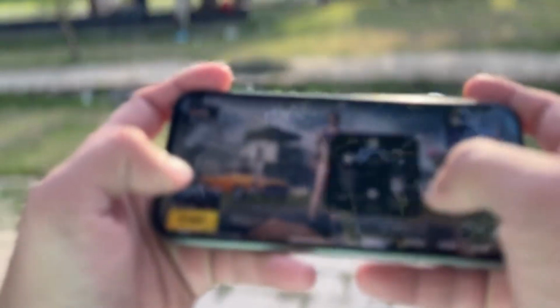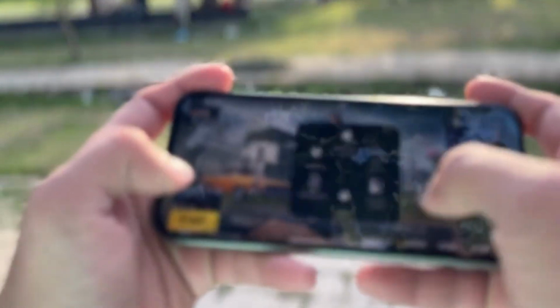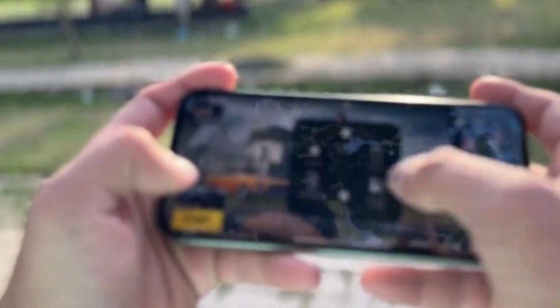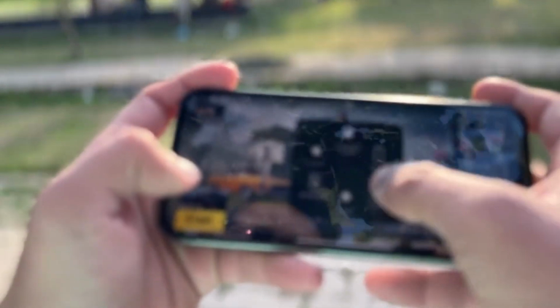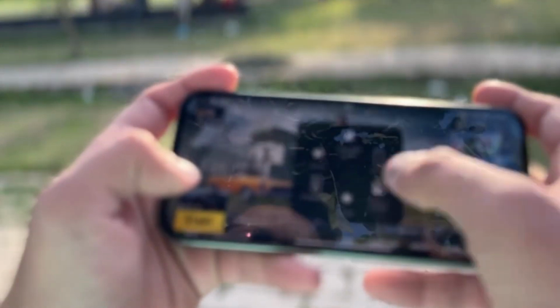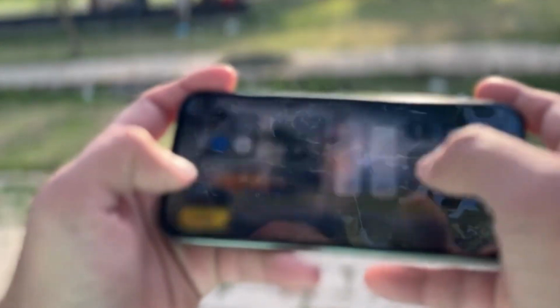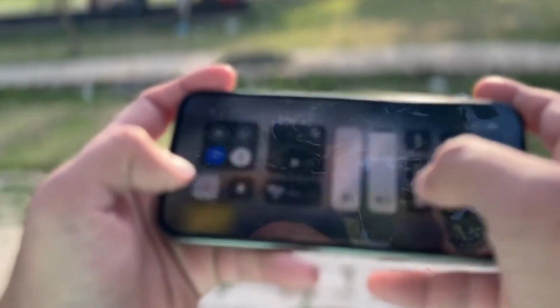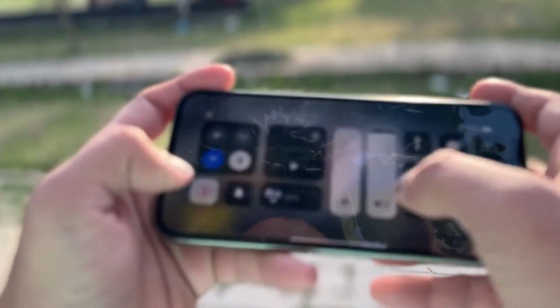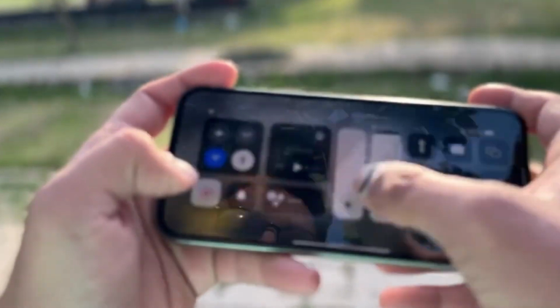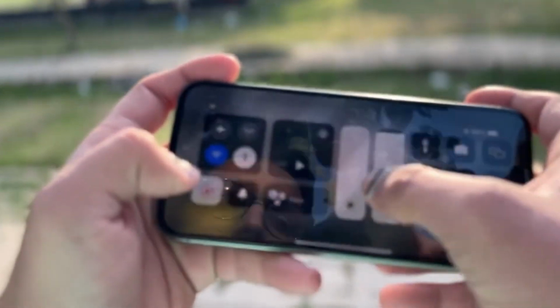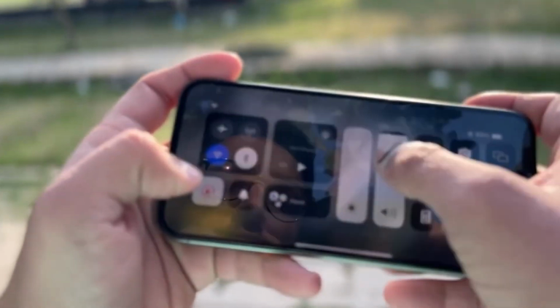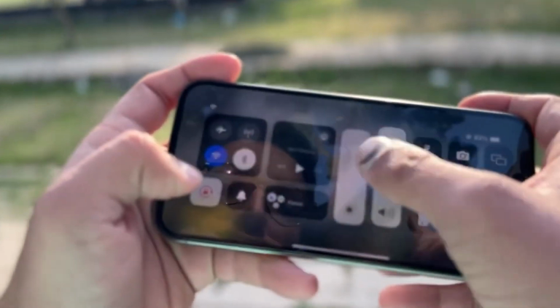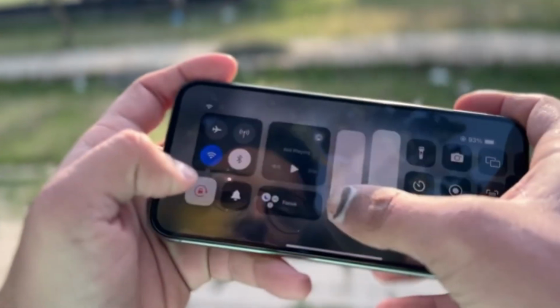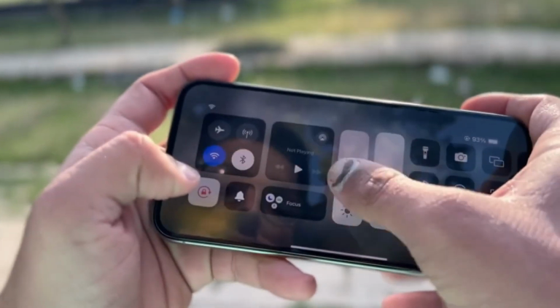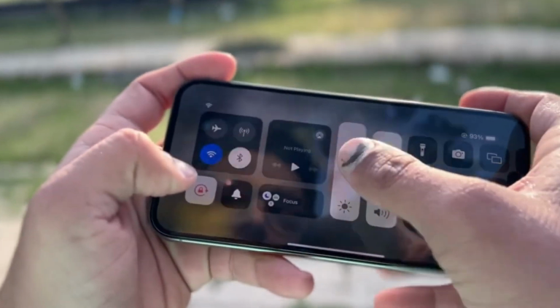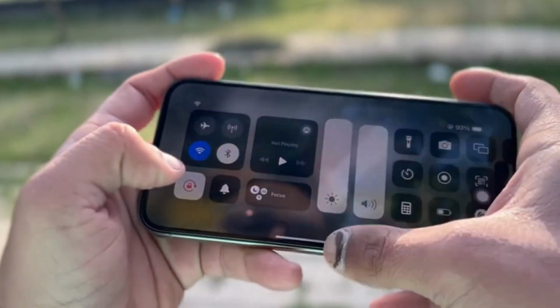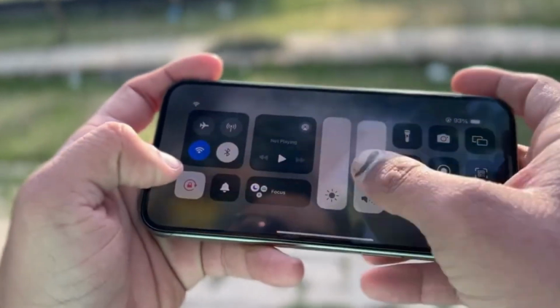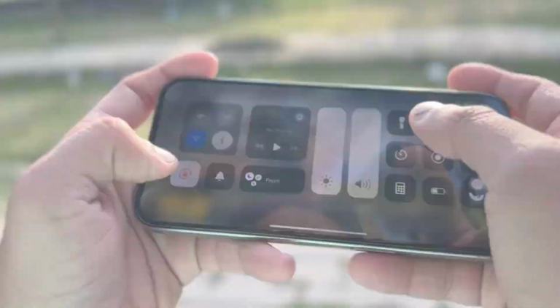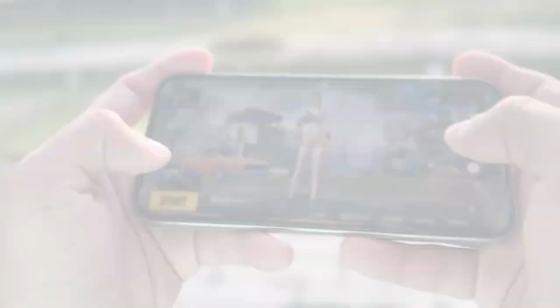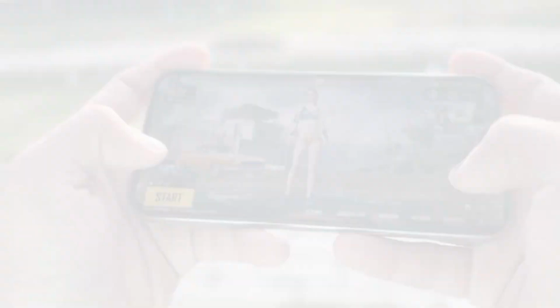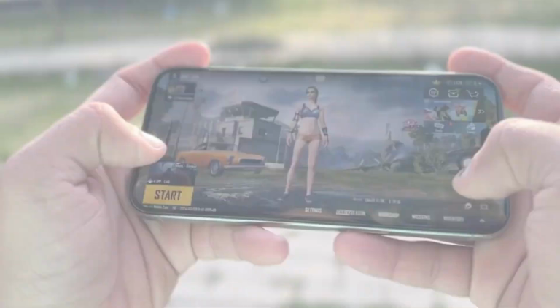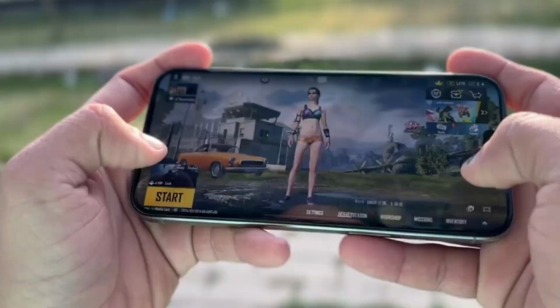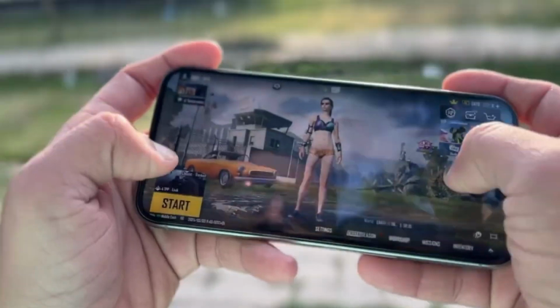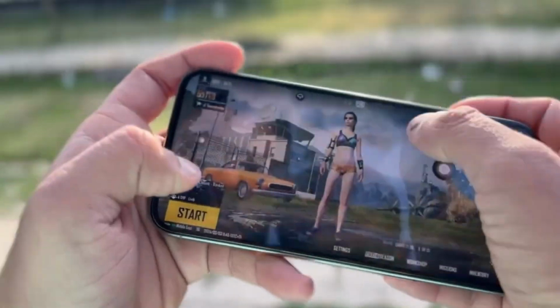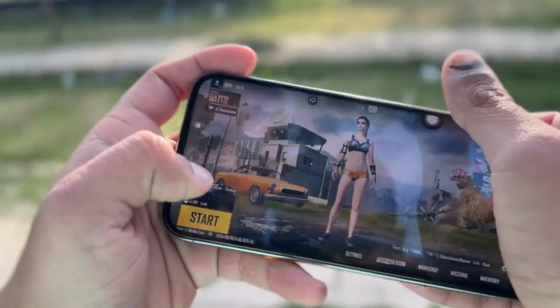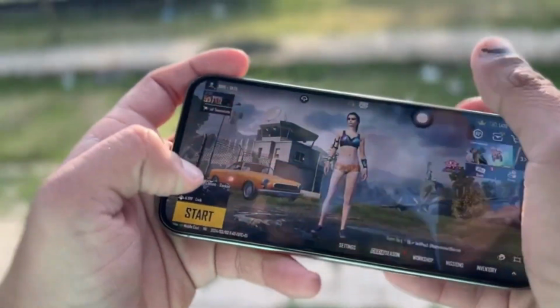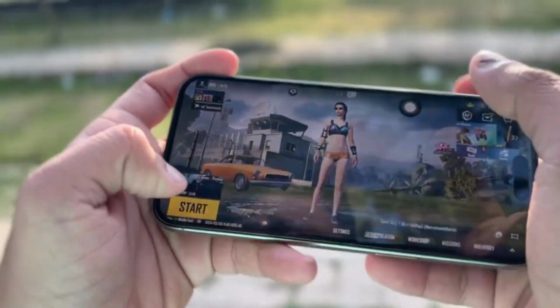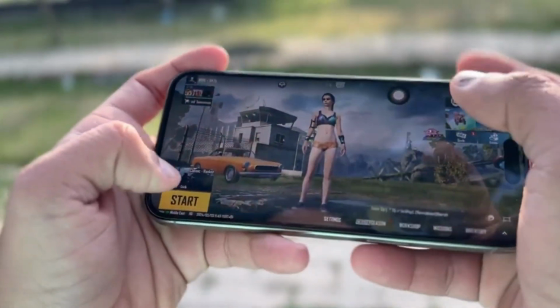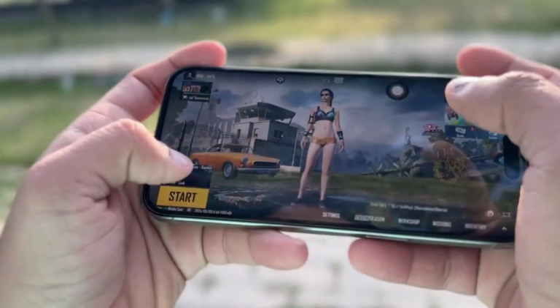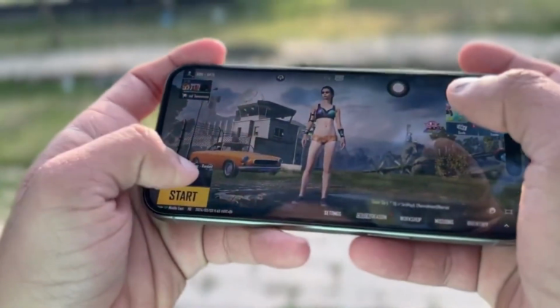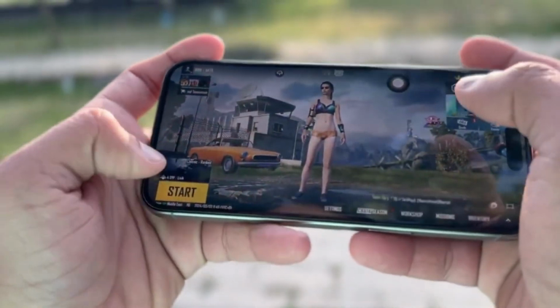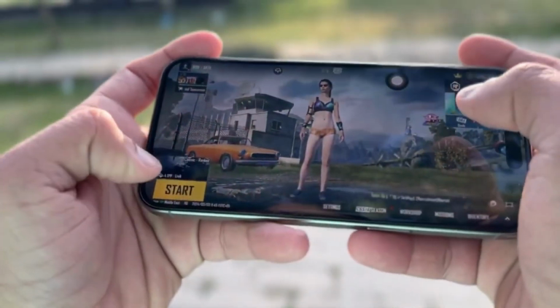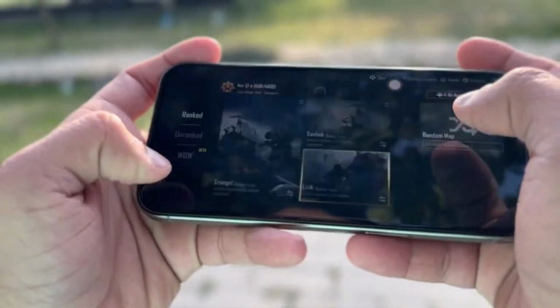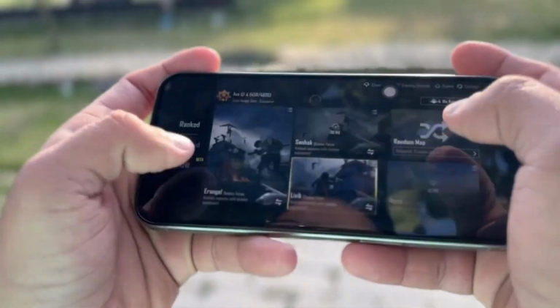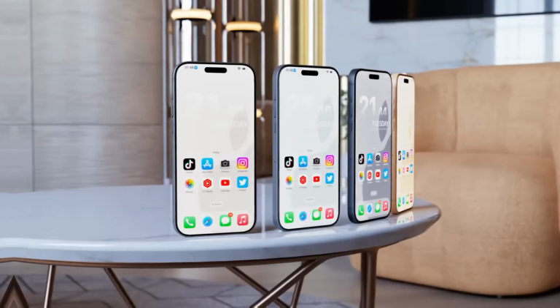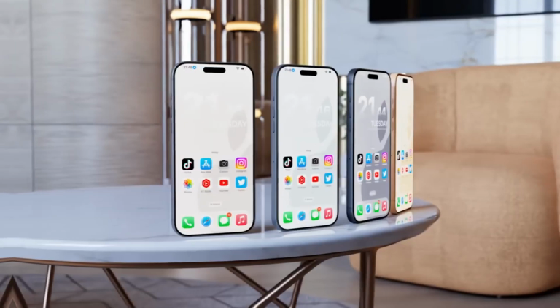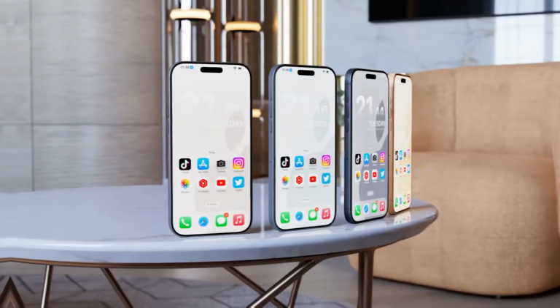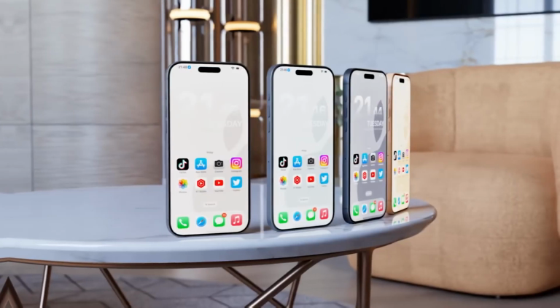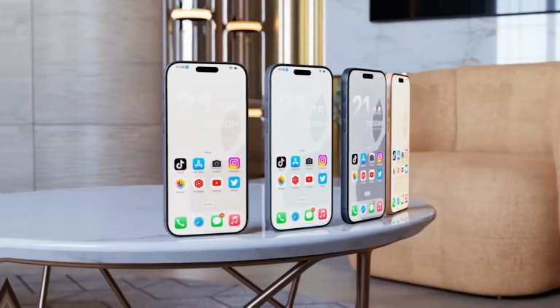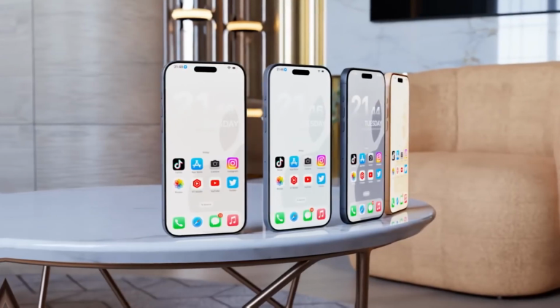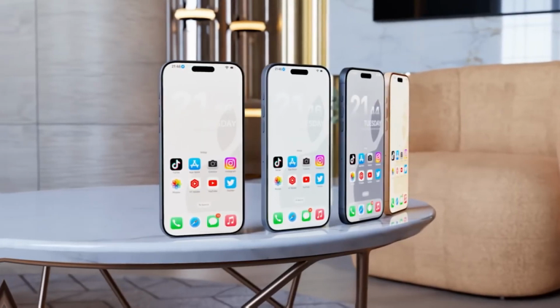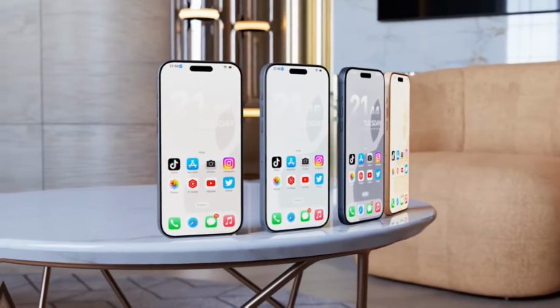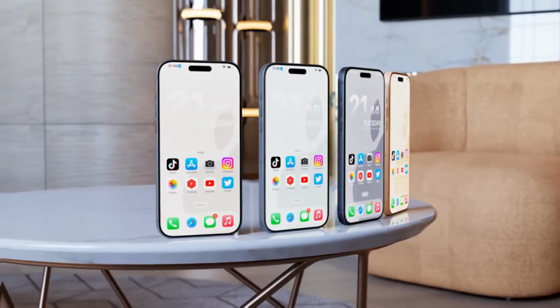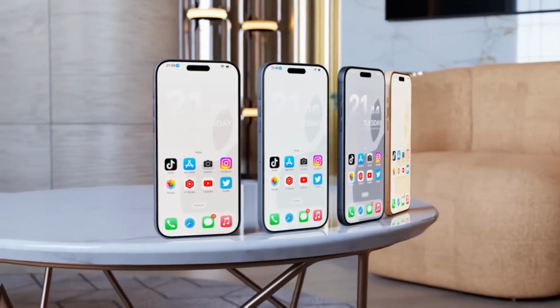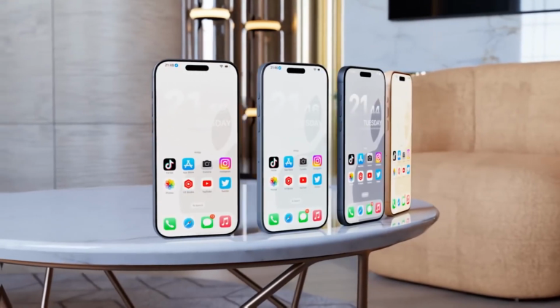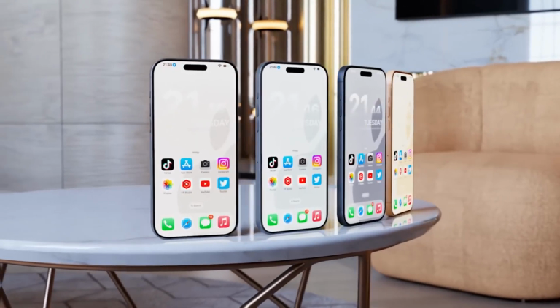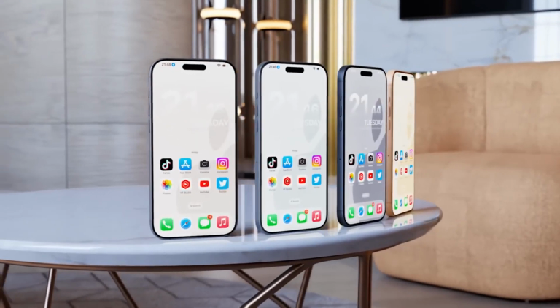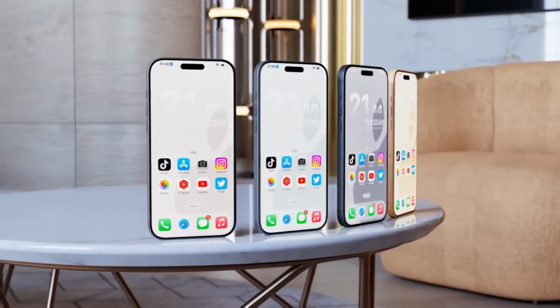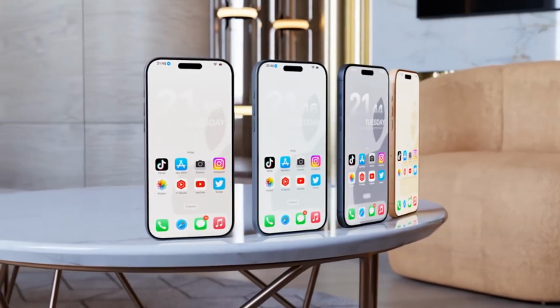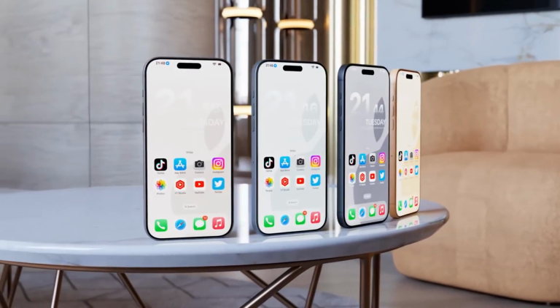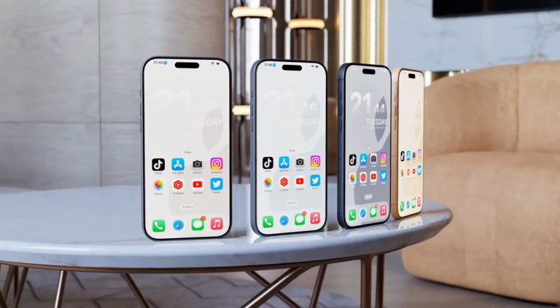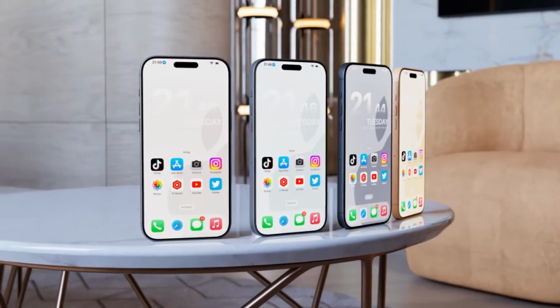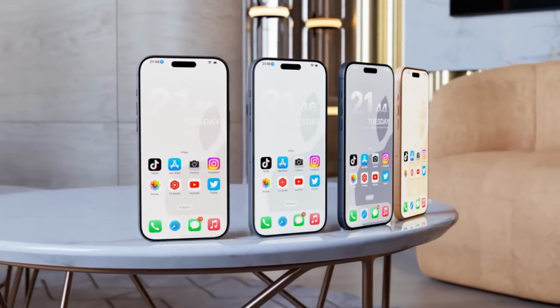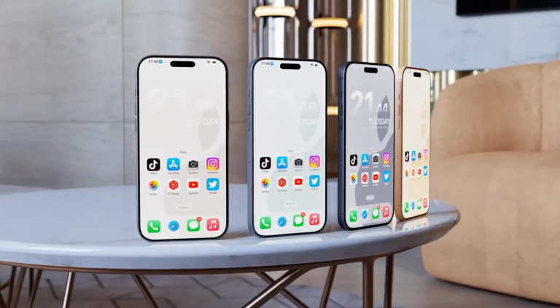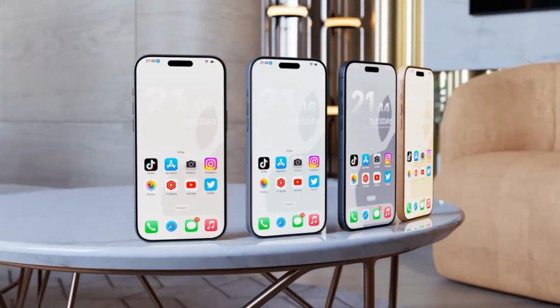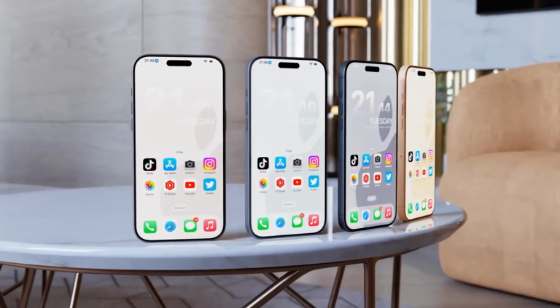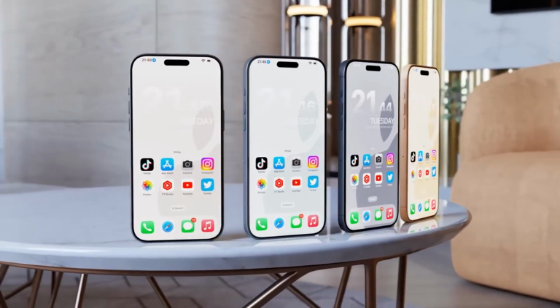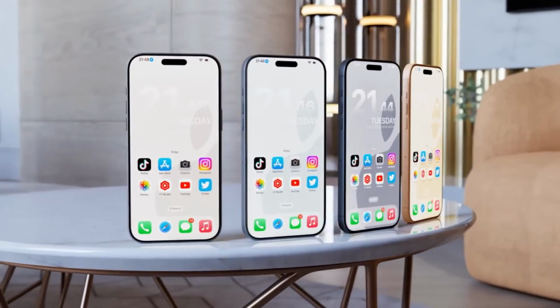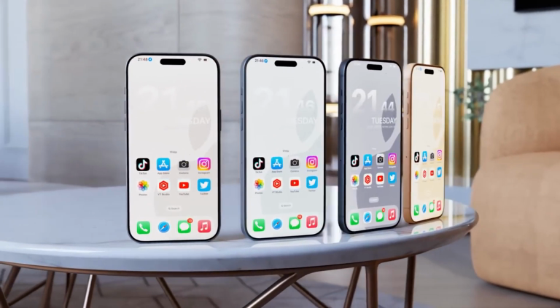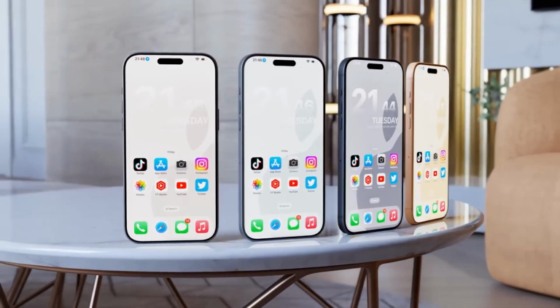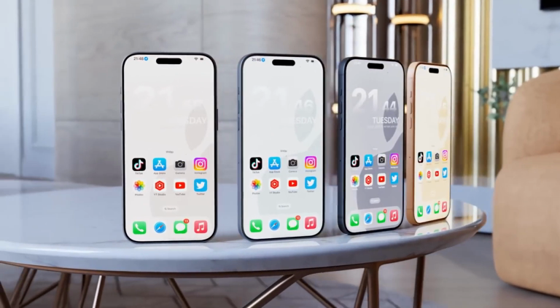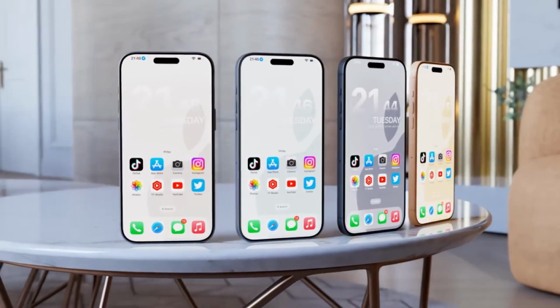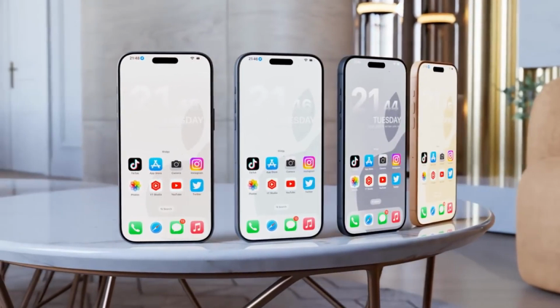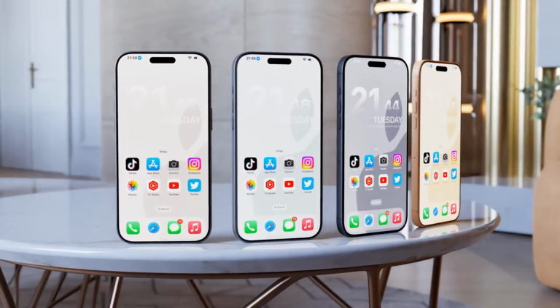Better gaming and an overall more responsive experience. Once you try a high refresh rate display, you will never want to go back.